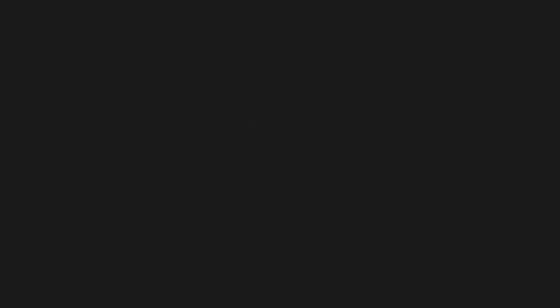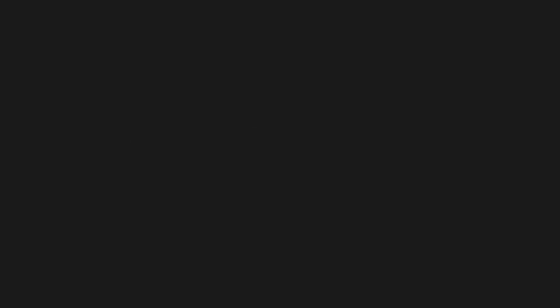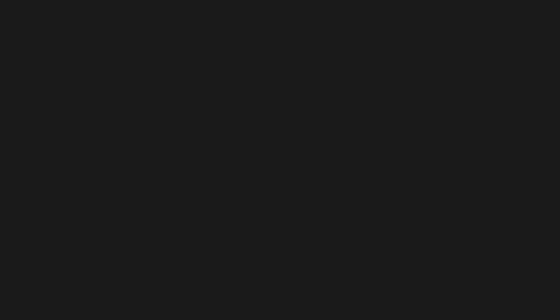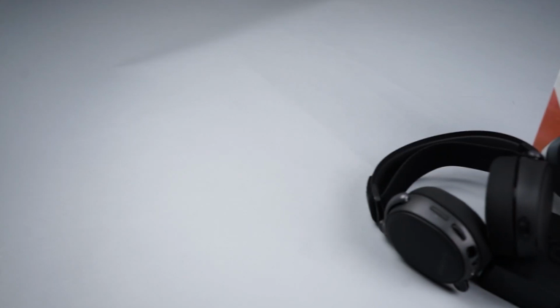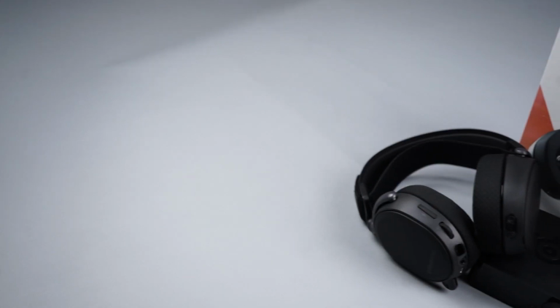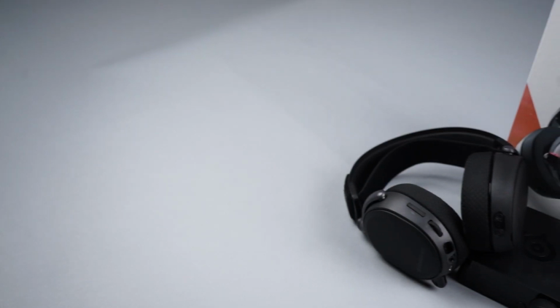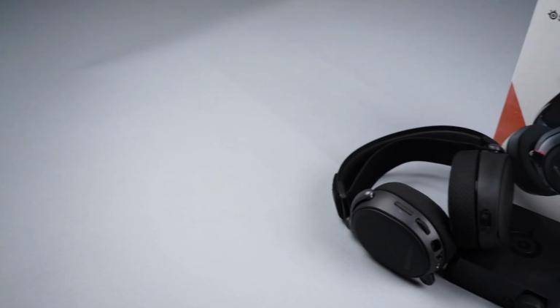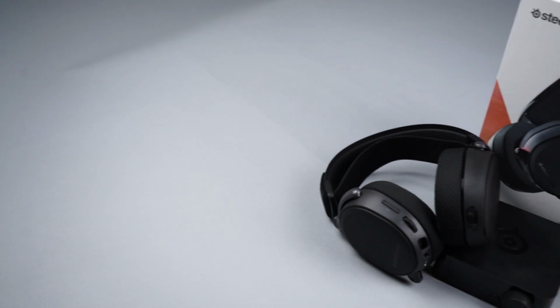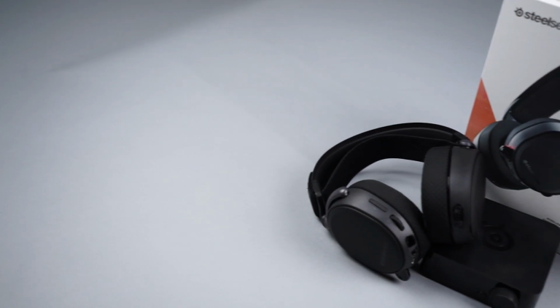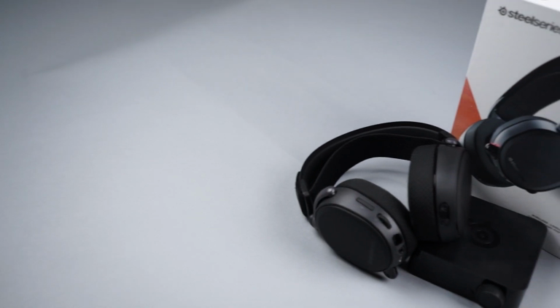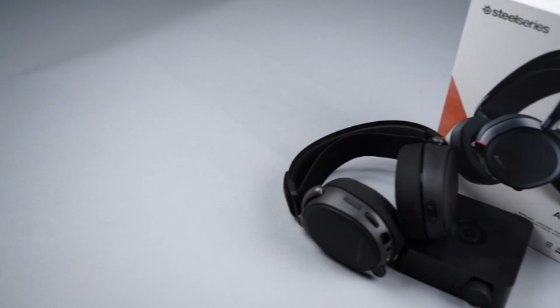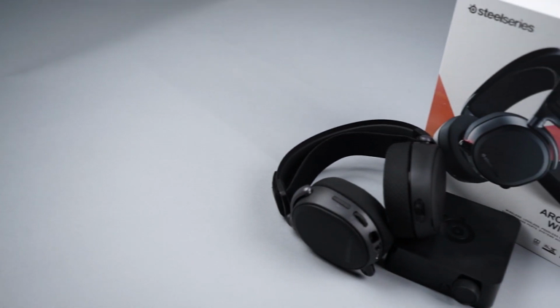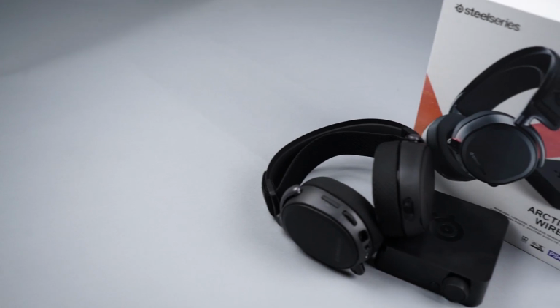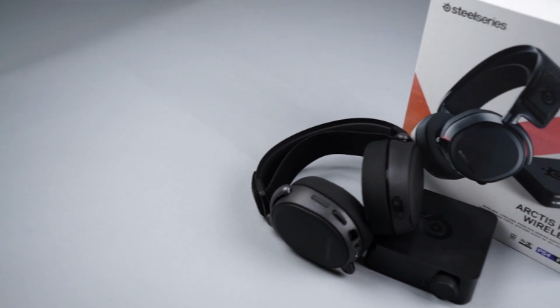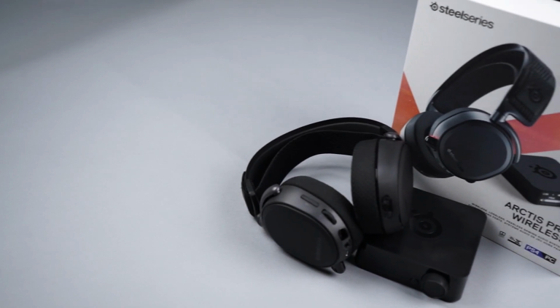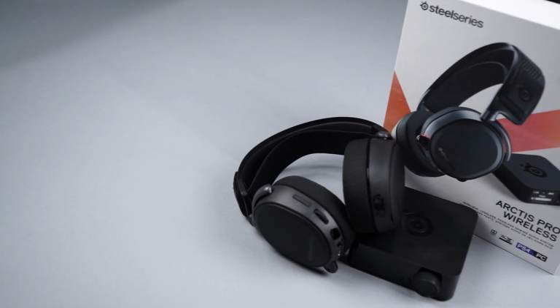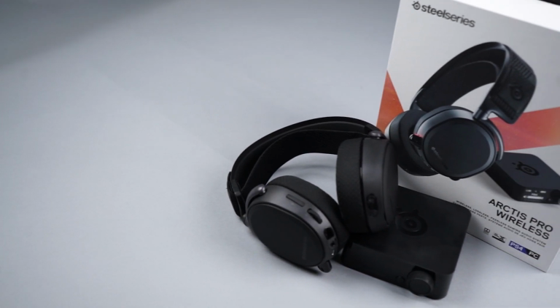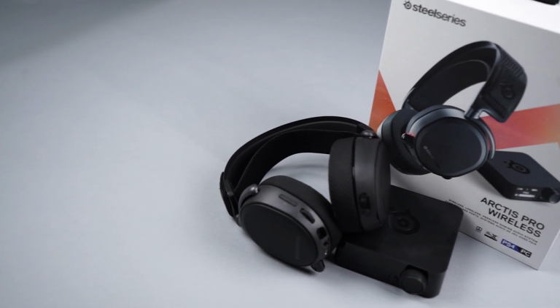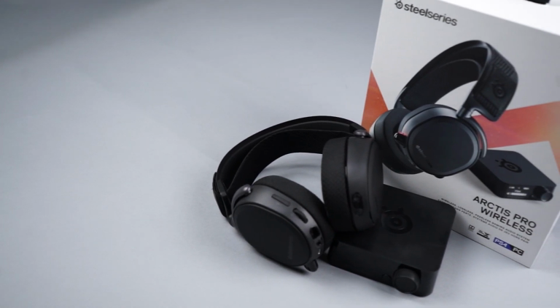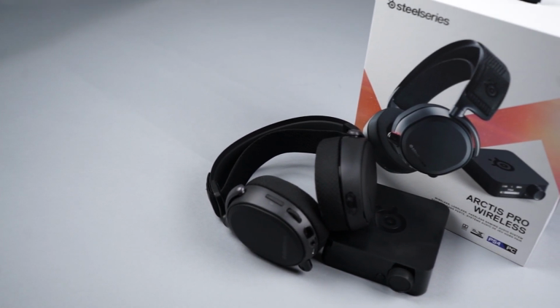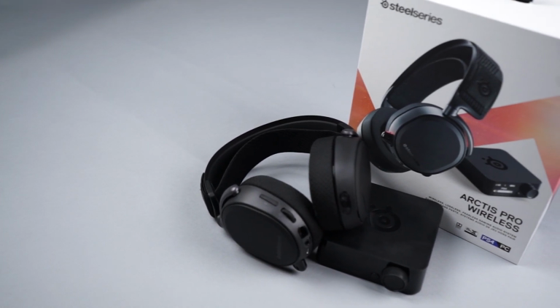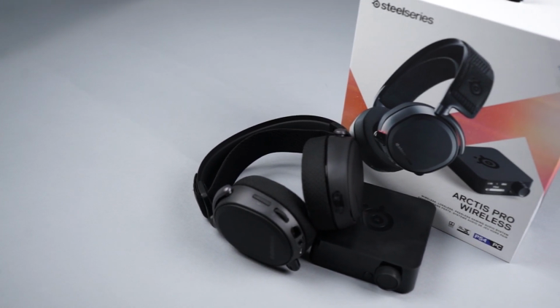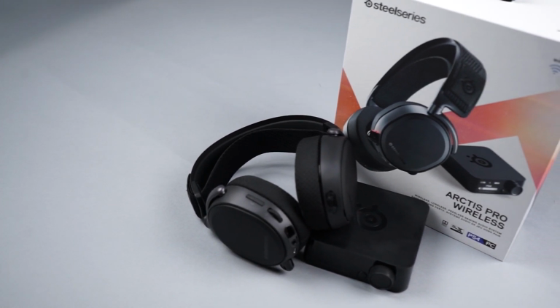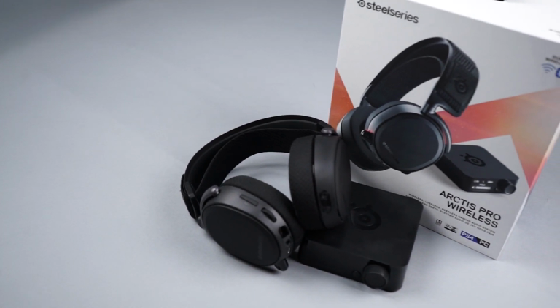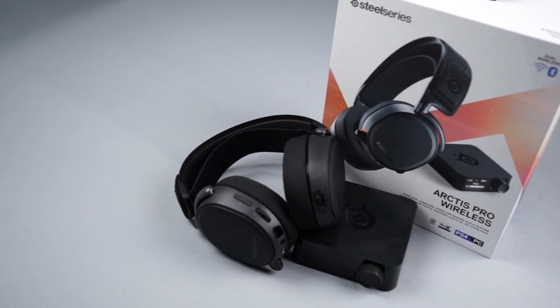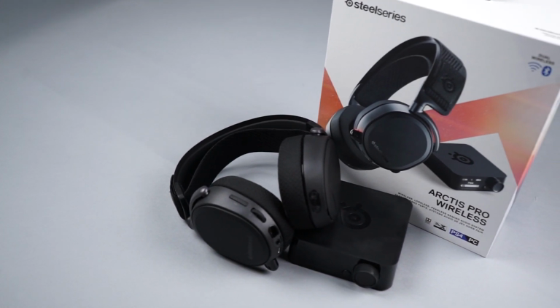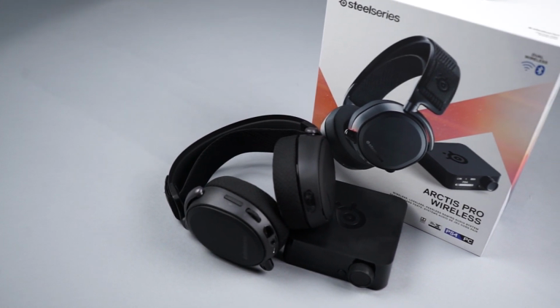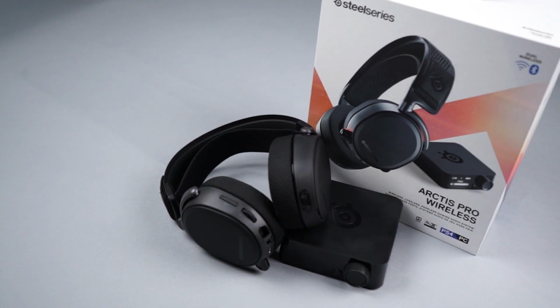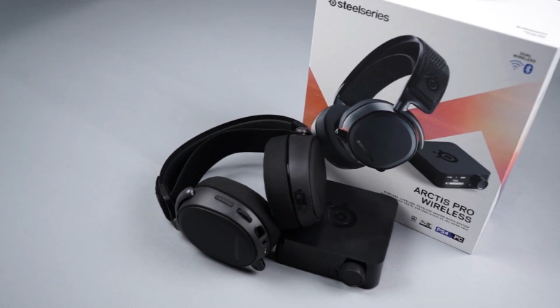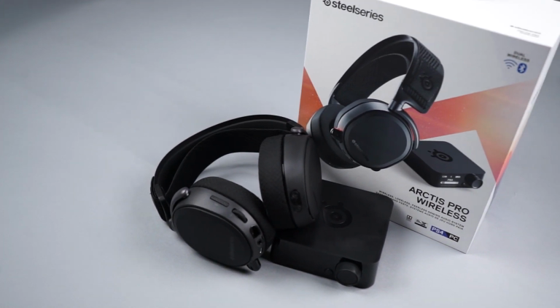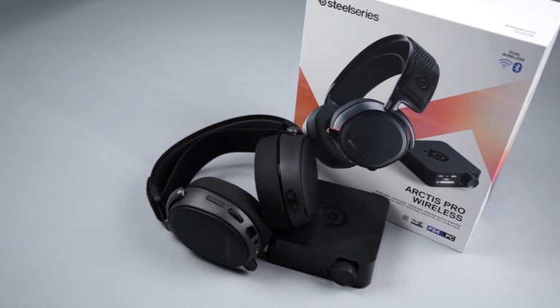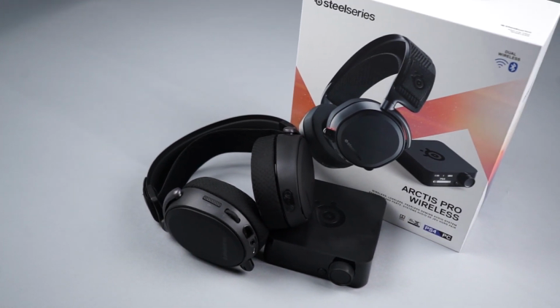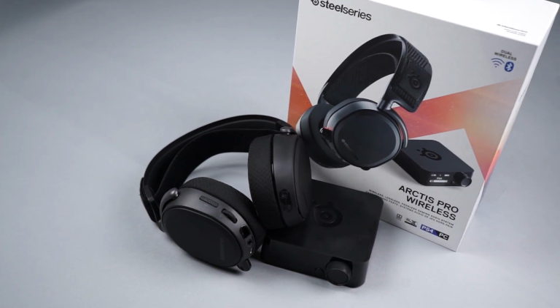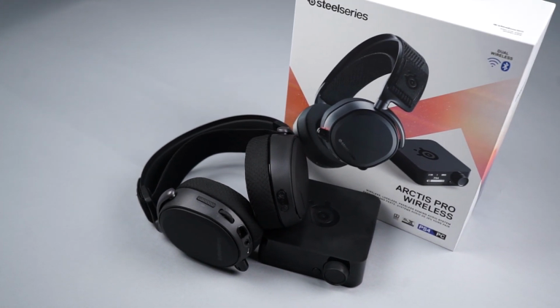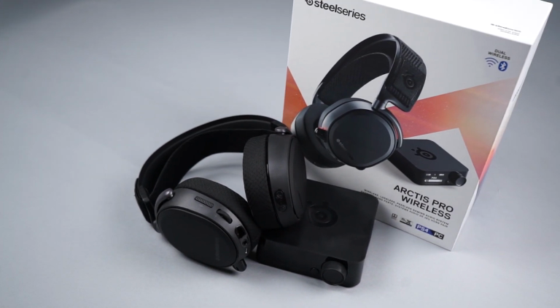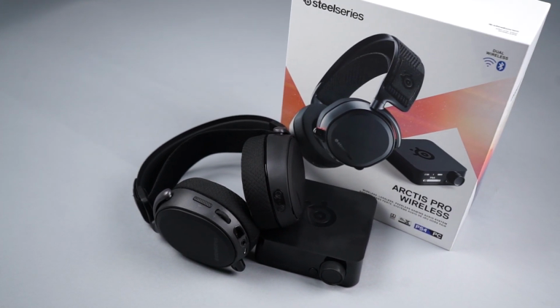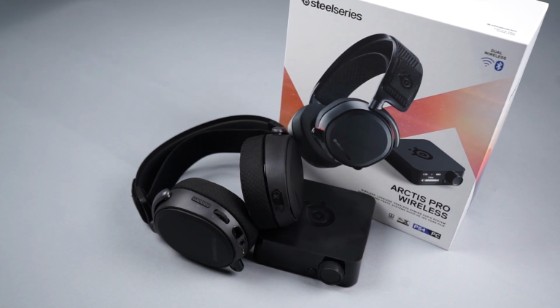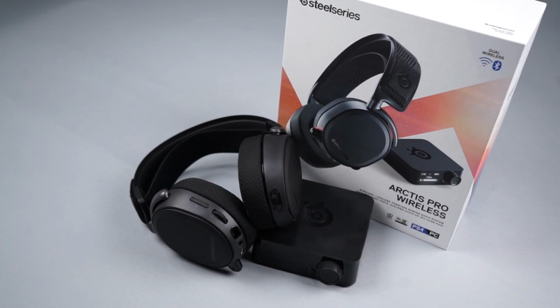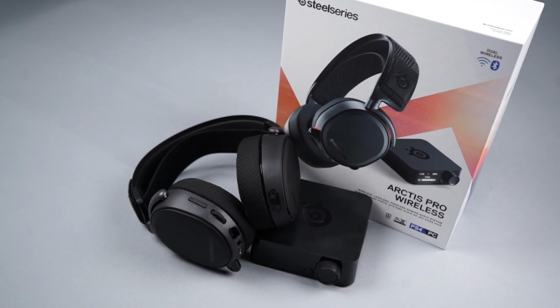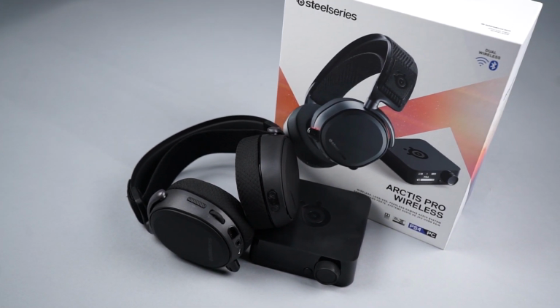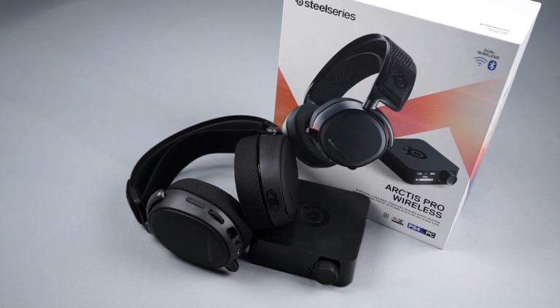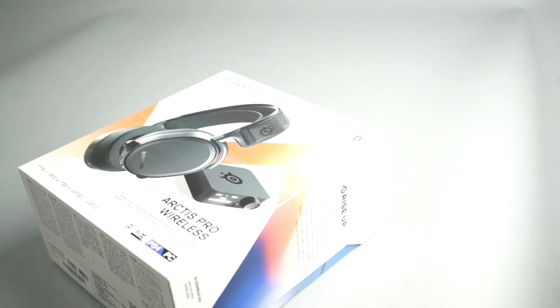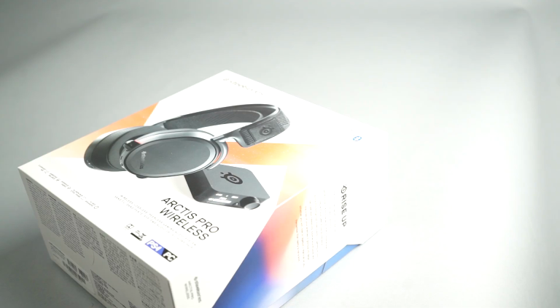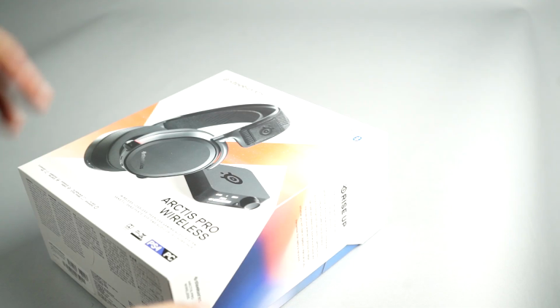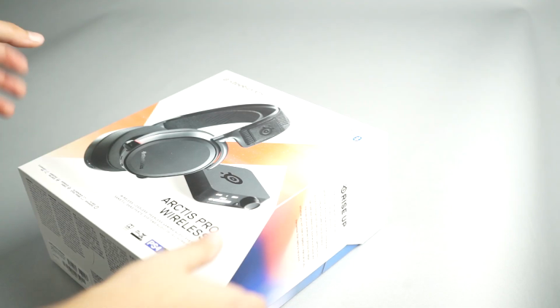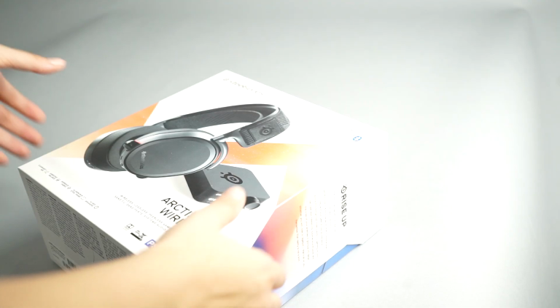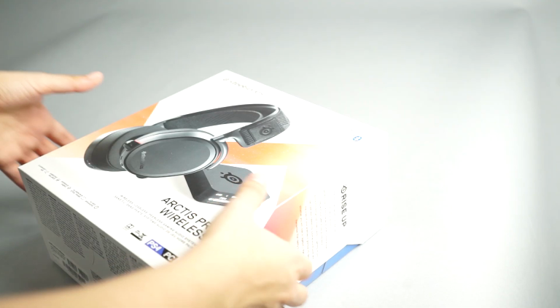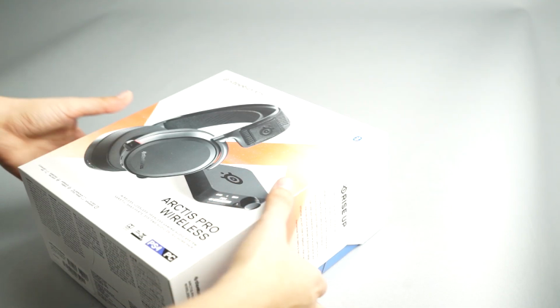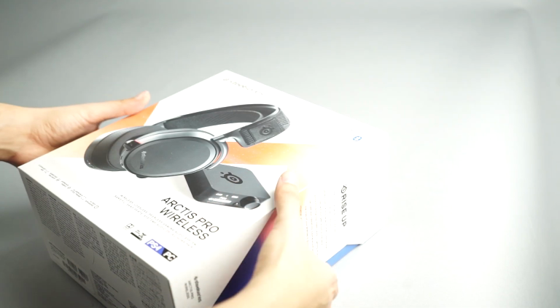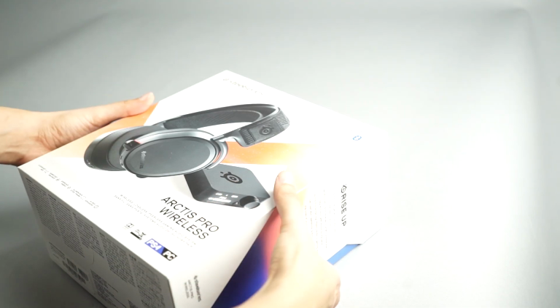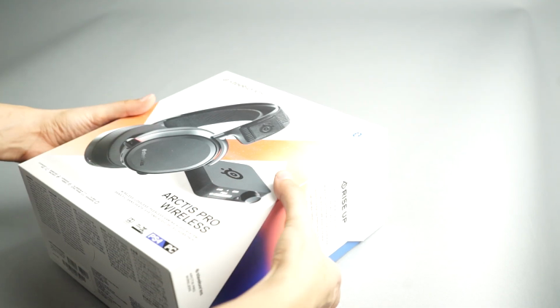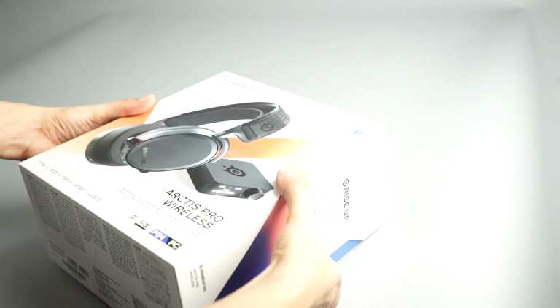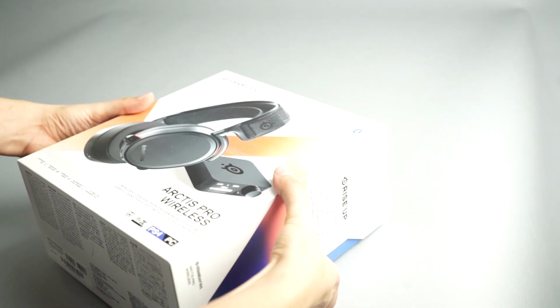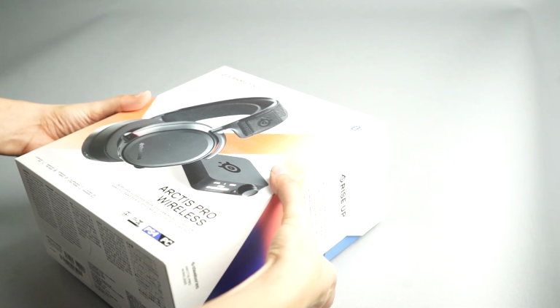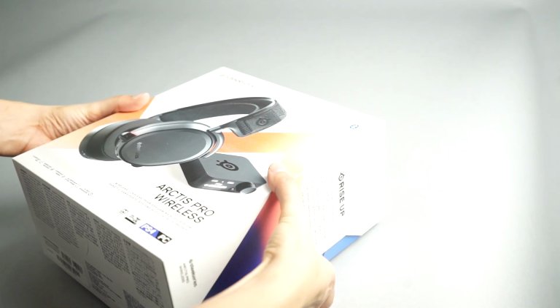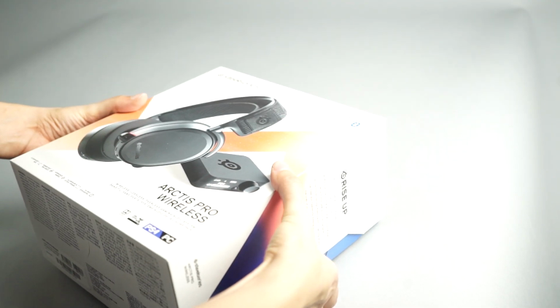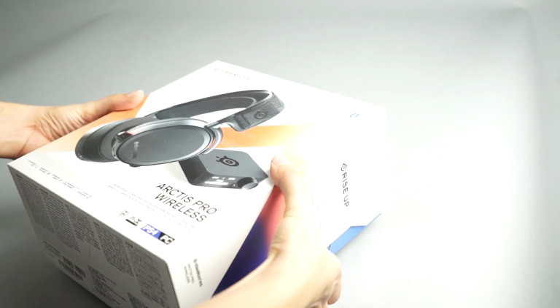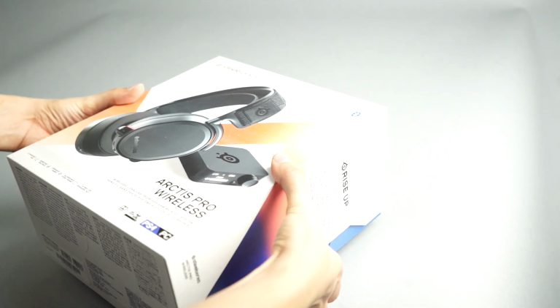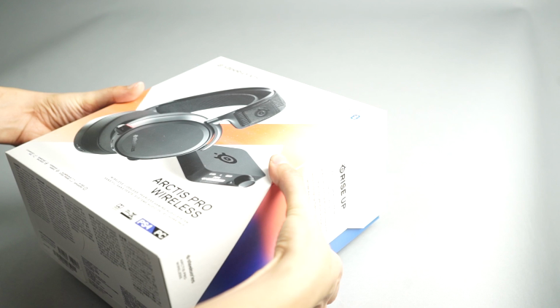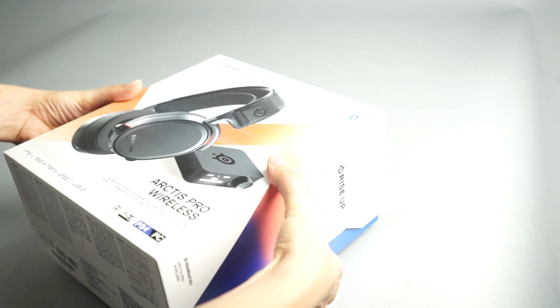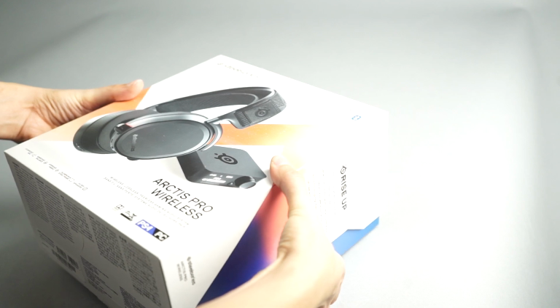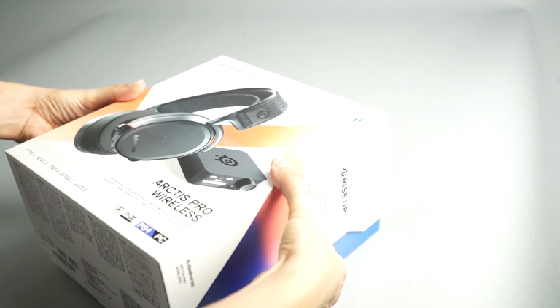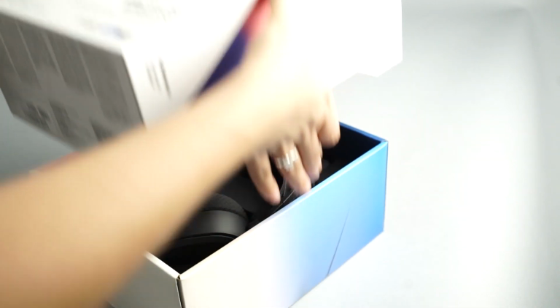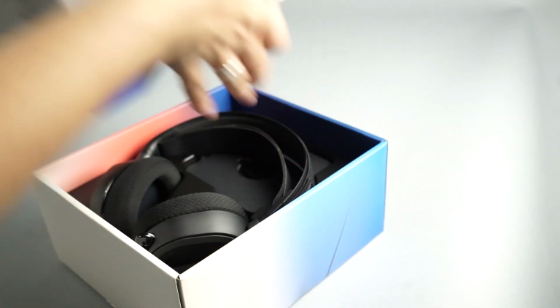Hey everyone, today we'll be setting up our Arctis Pro Wireless Gaming Headset for PC. First, let's take a look at what comes in the box.